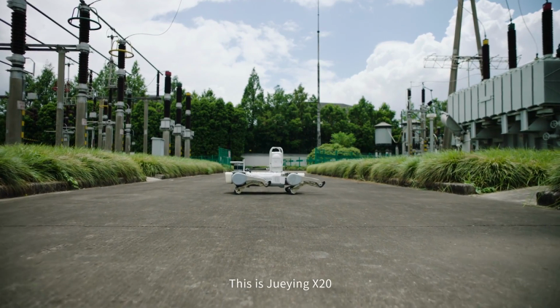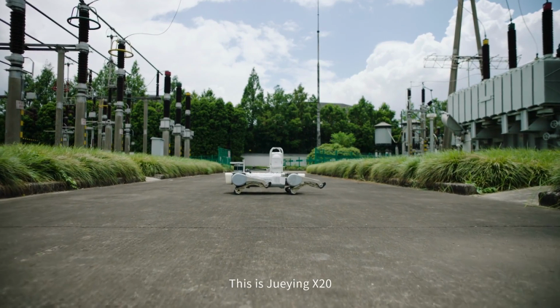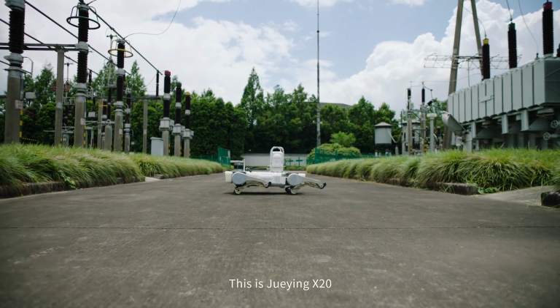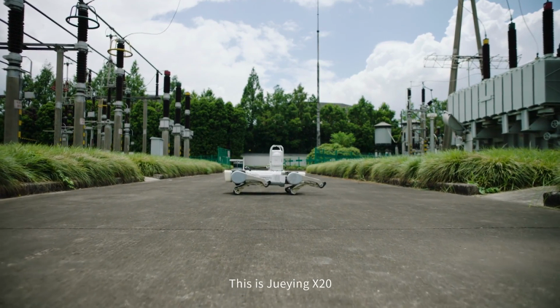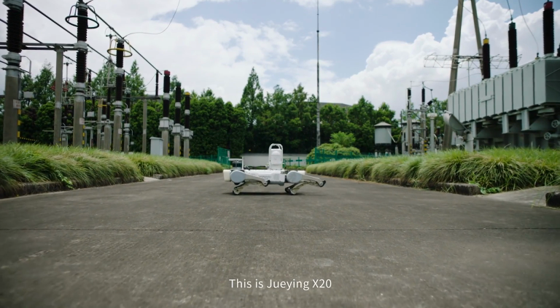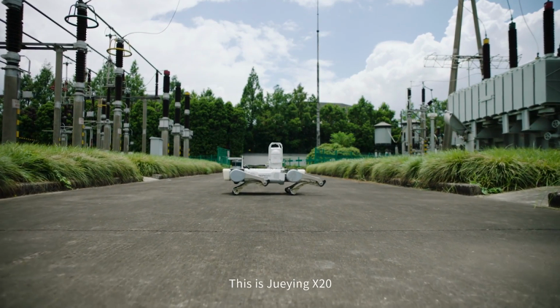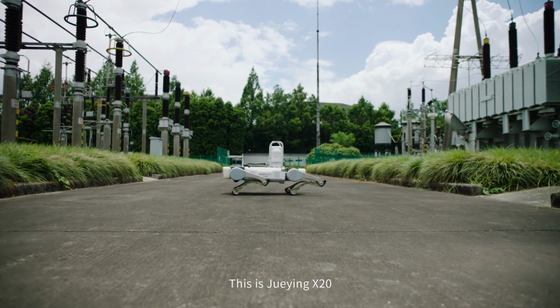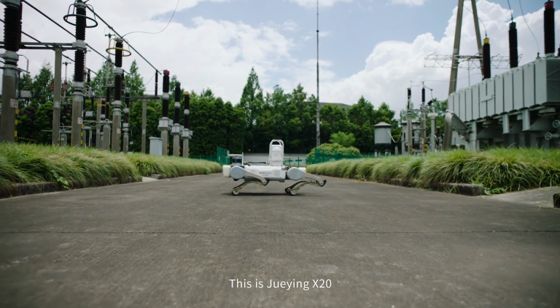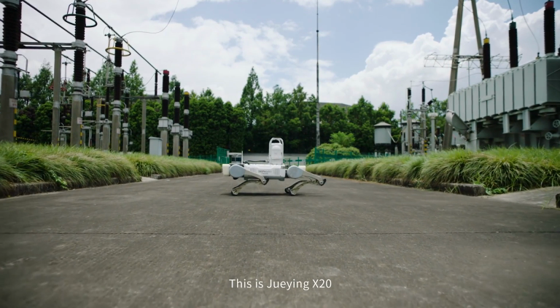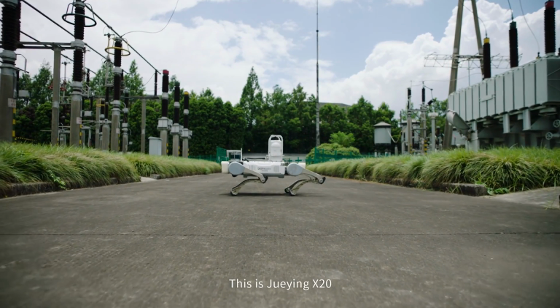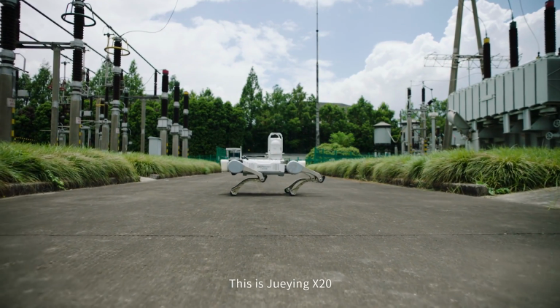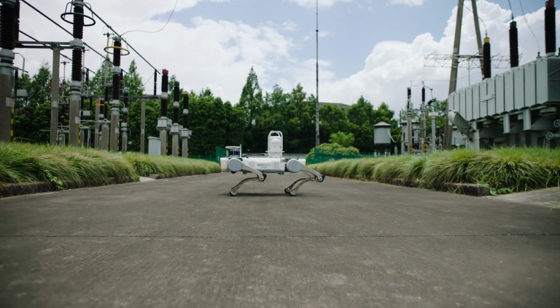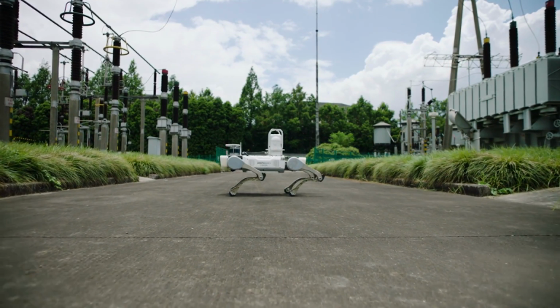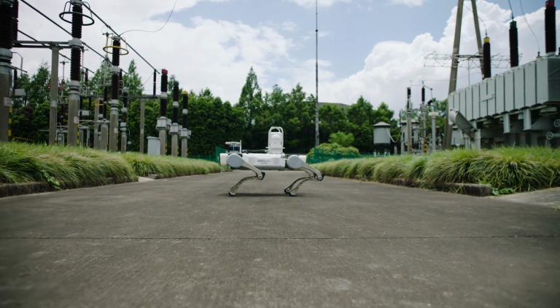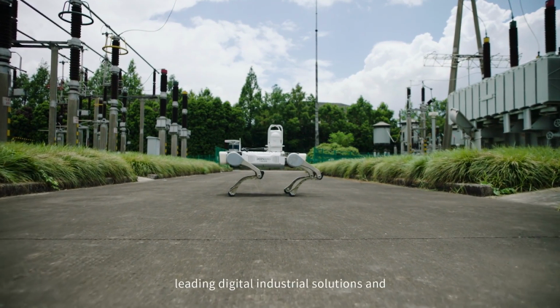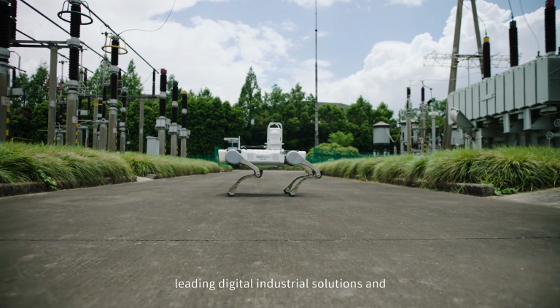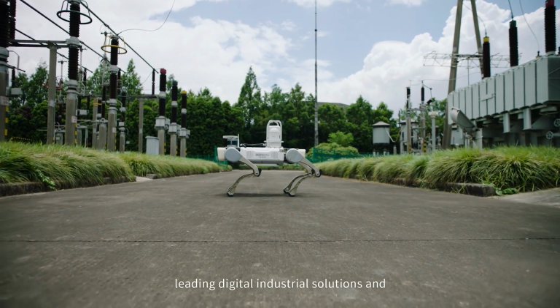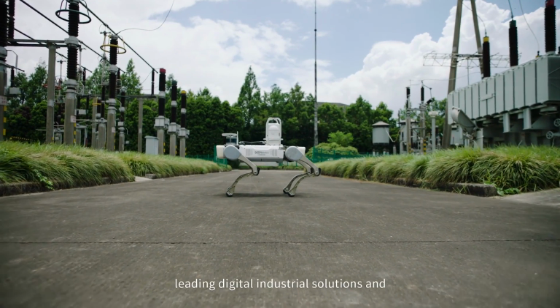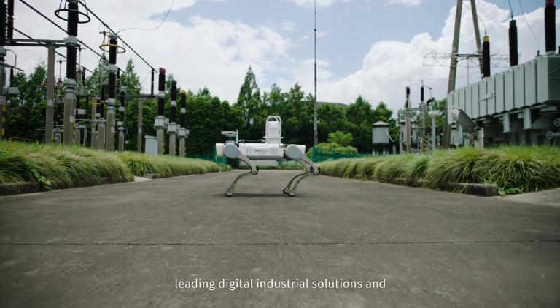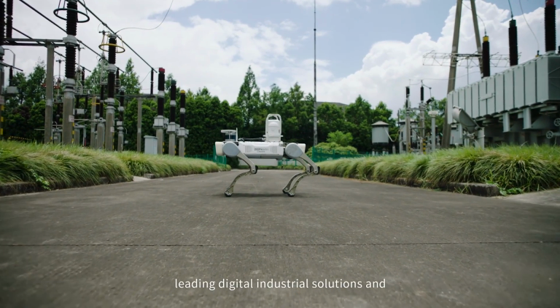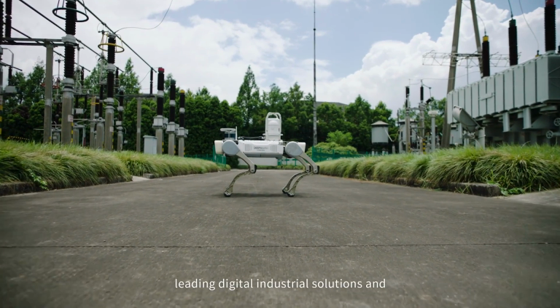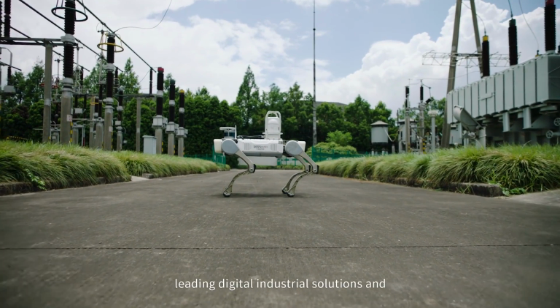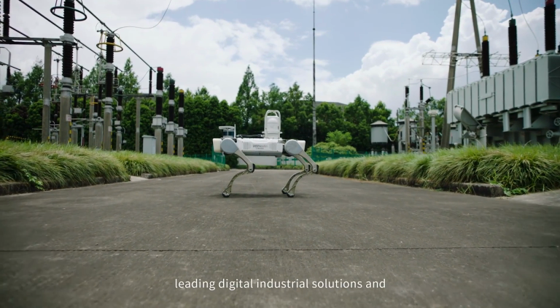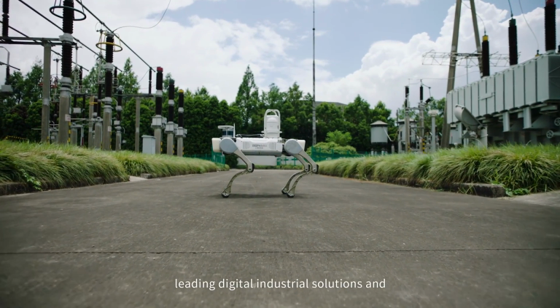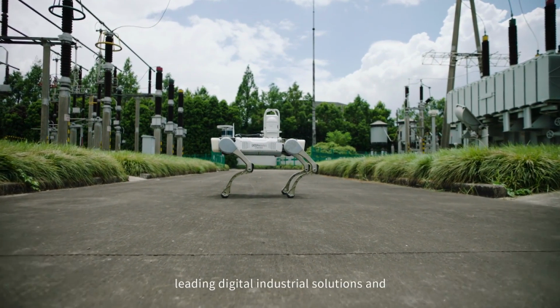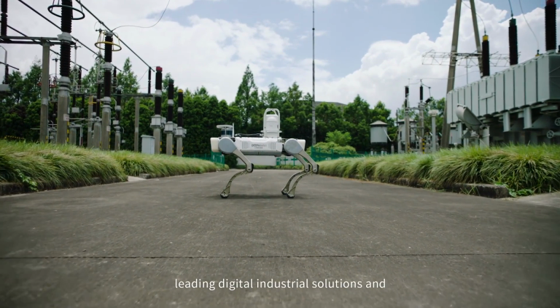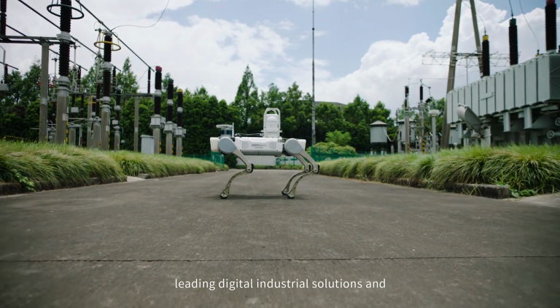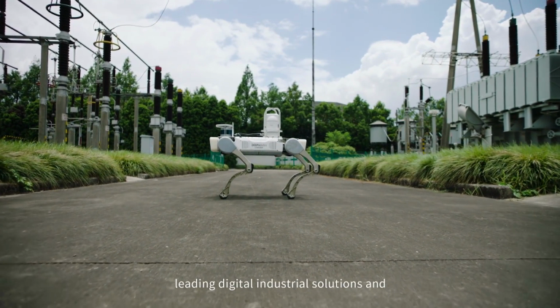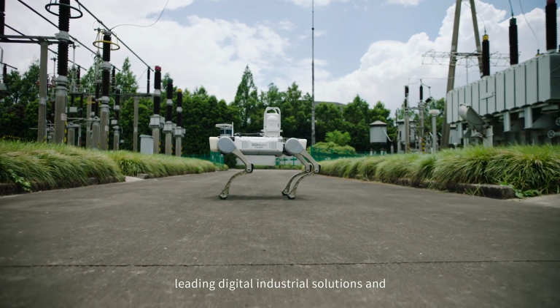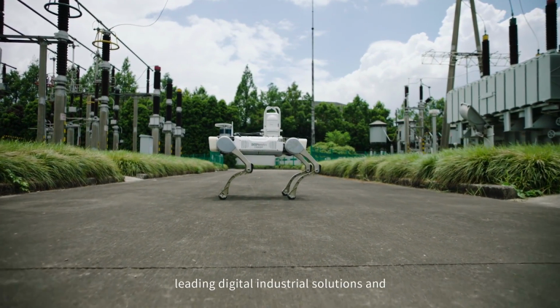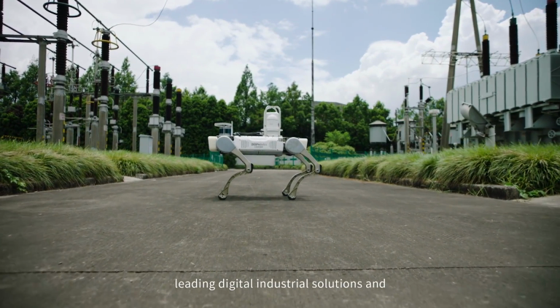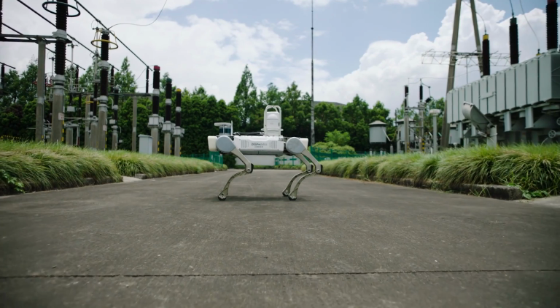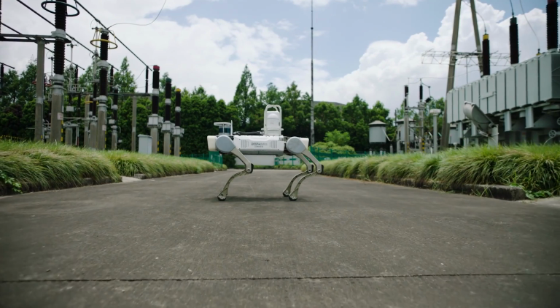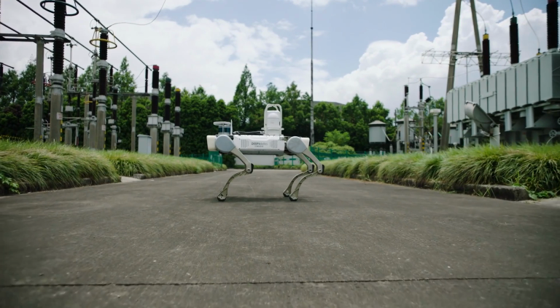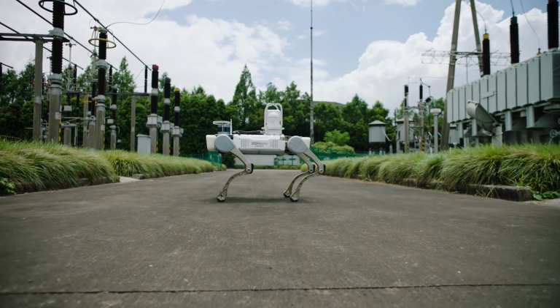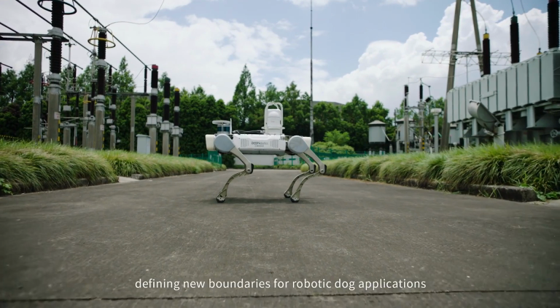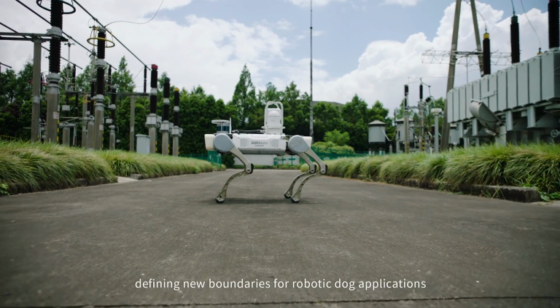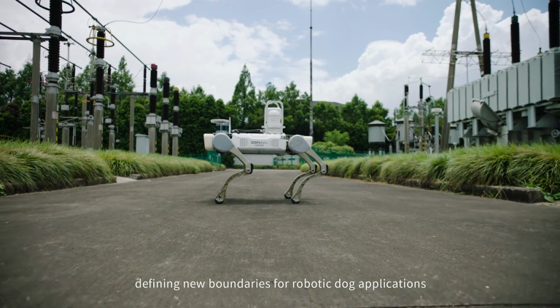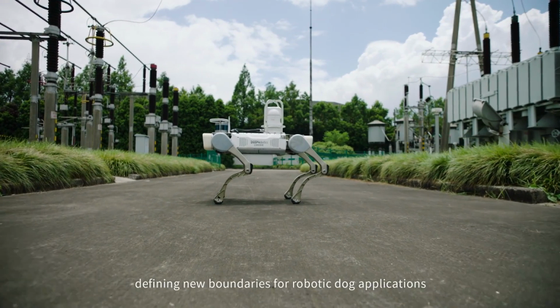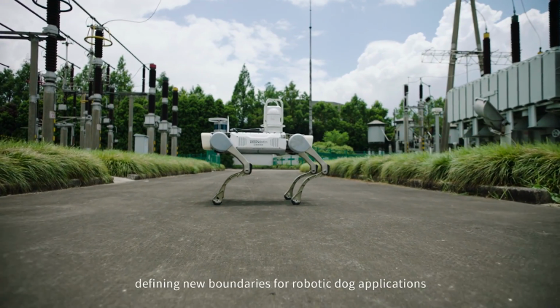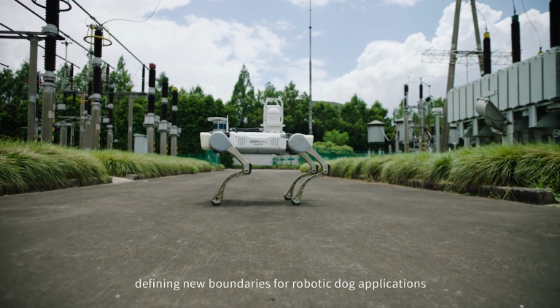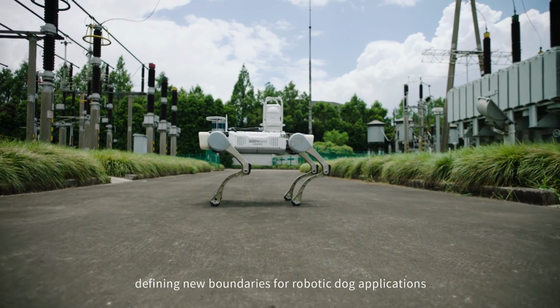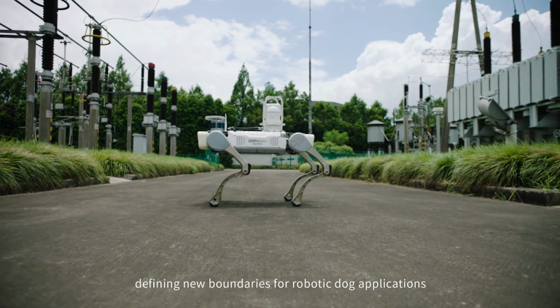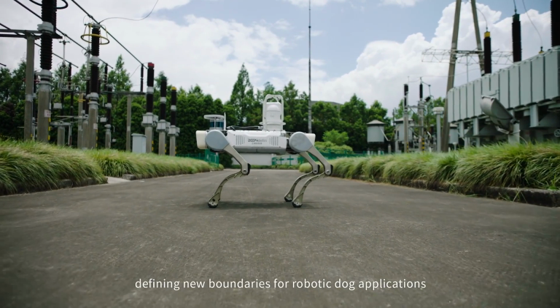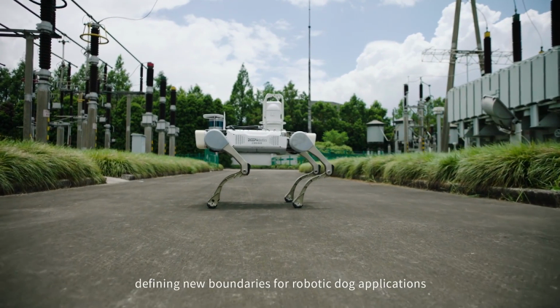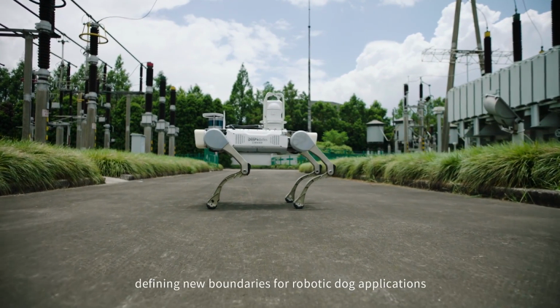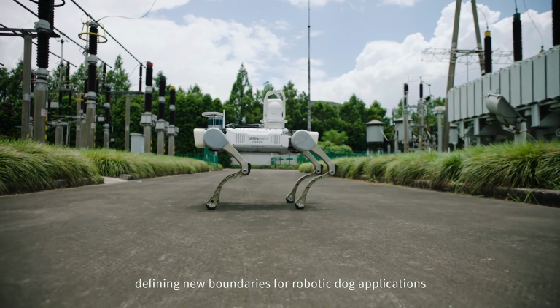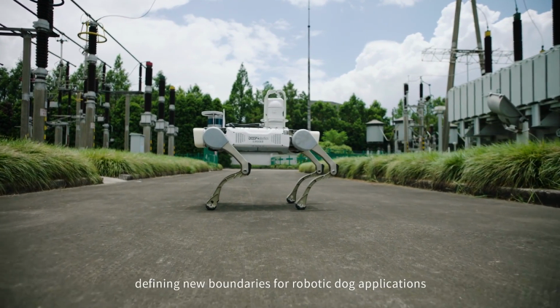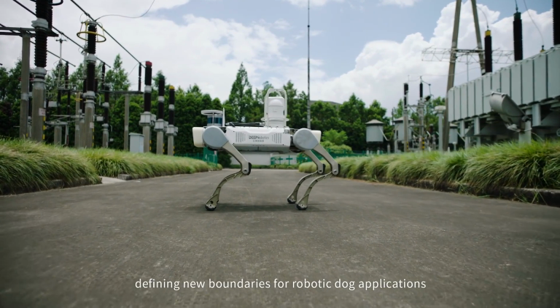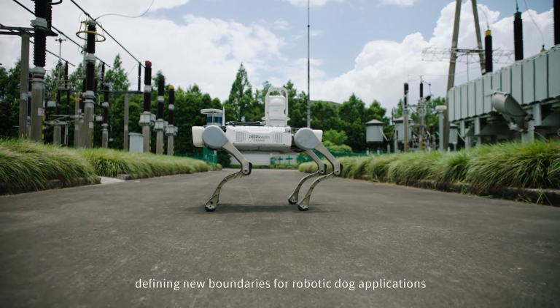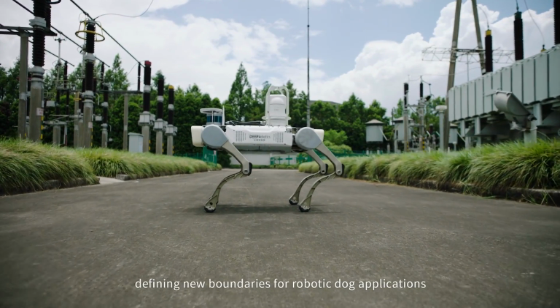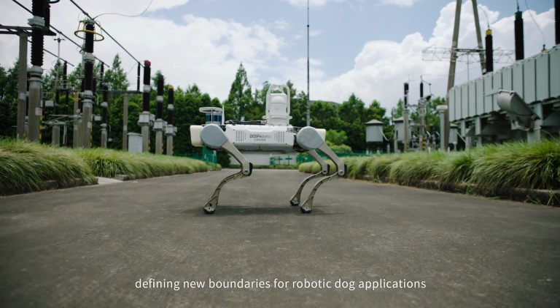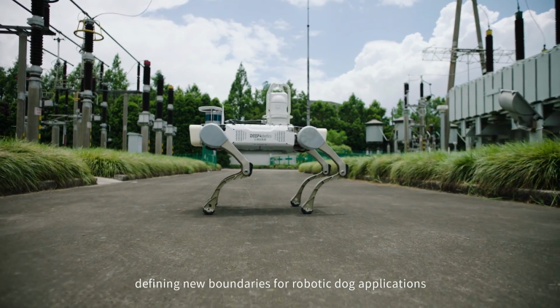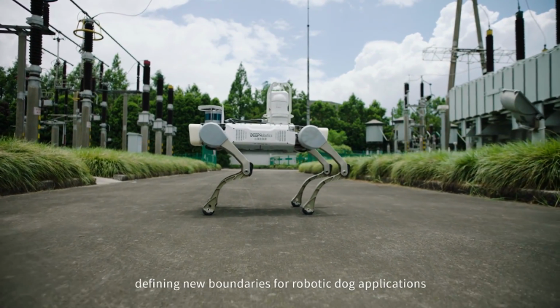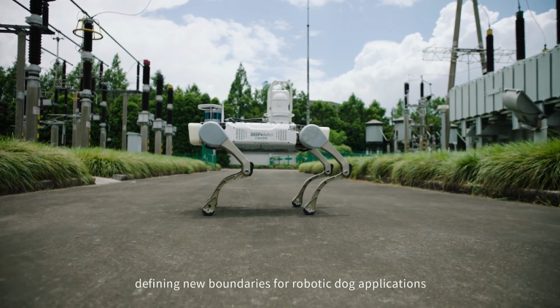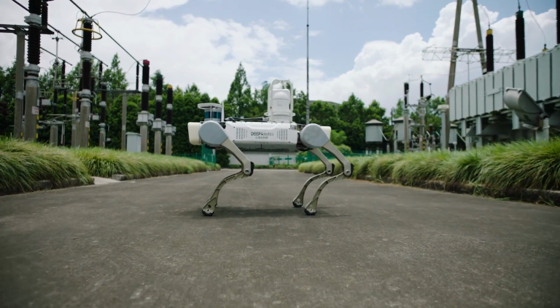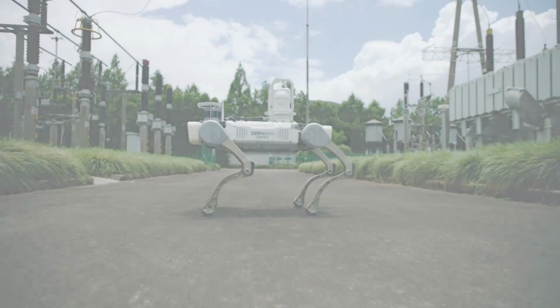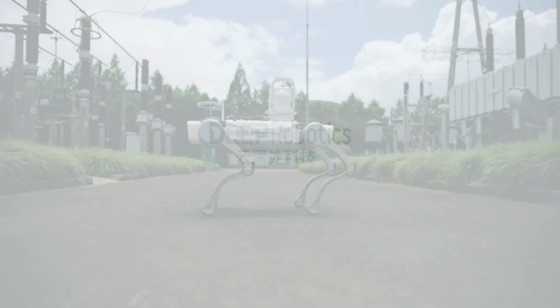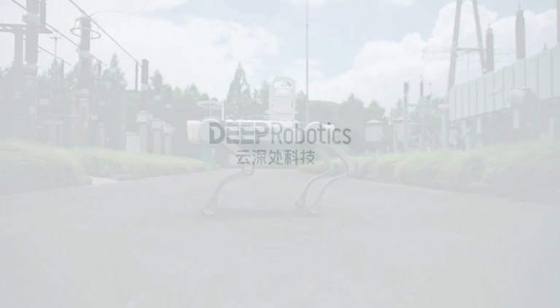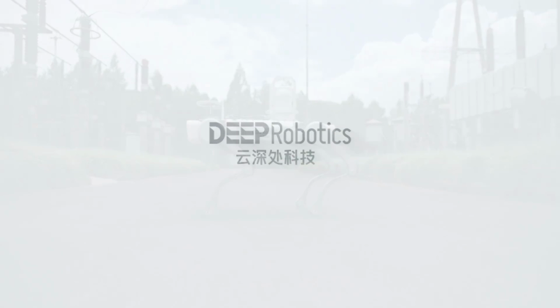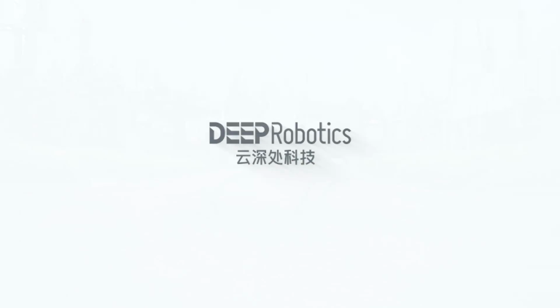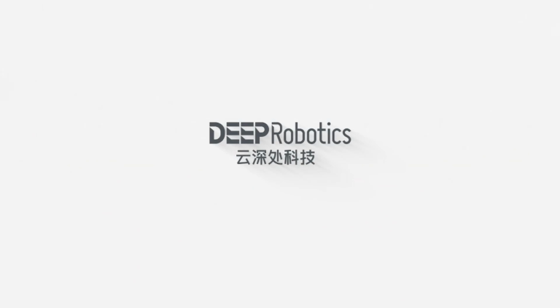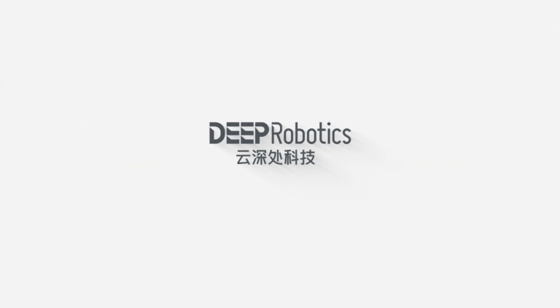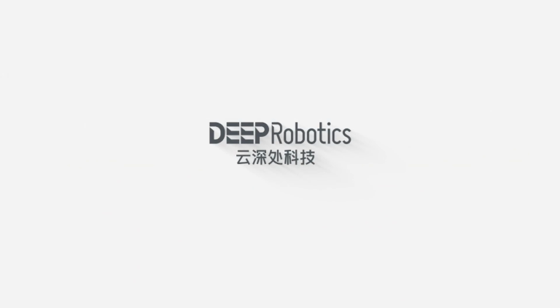This is Juying X-20, leading digital industrial solutions and defining new boundaries for robotic dog applications.